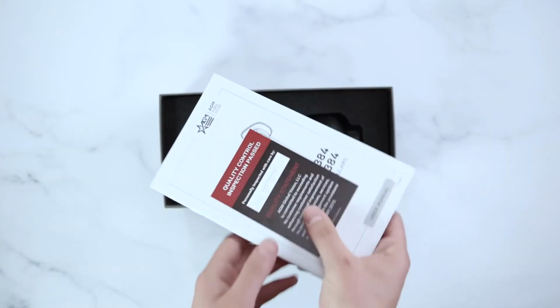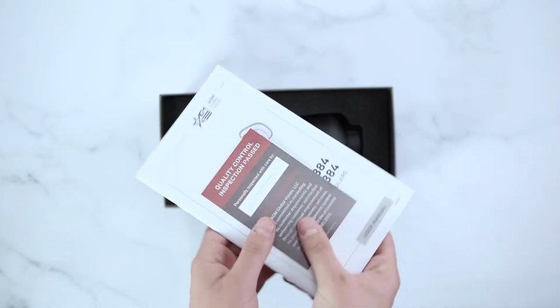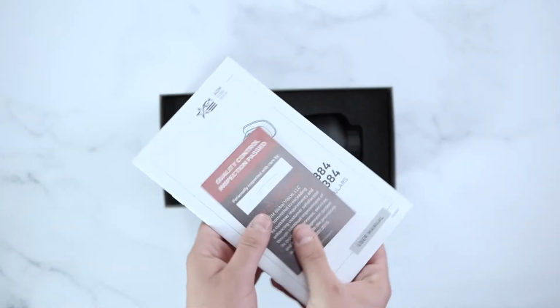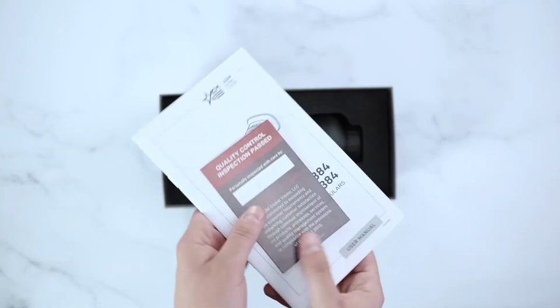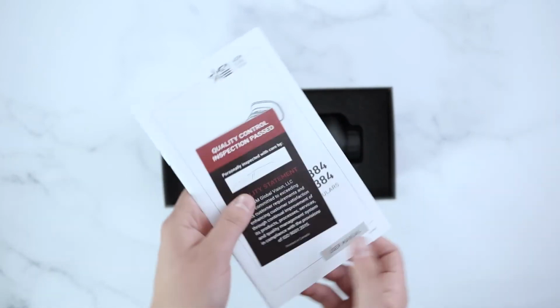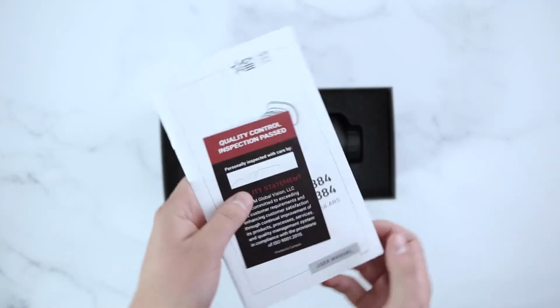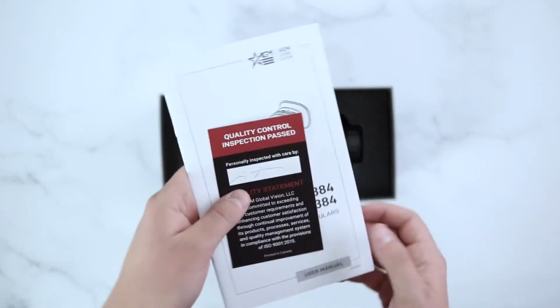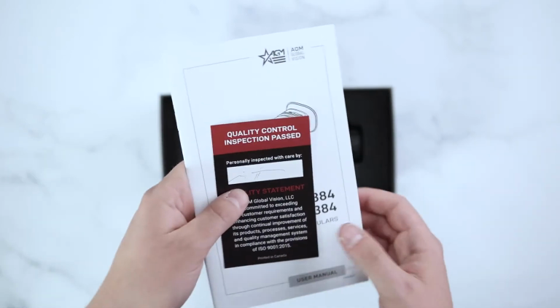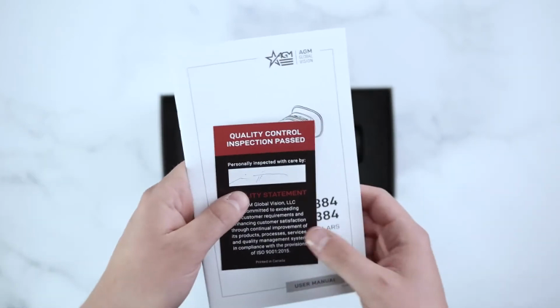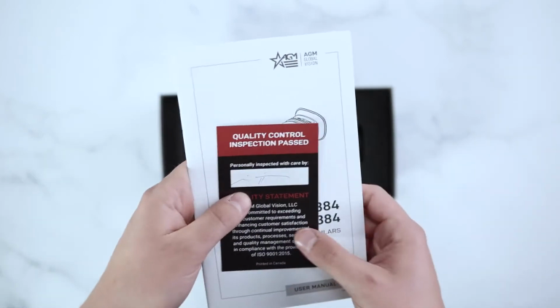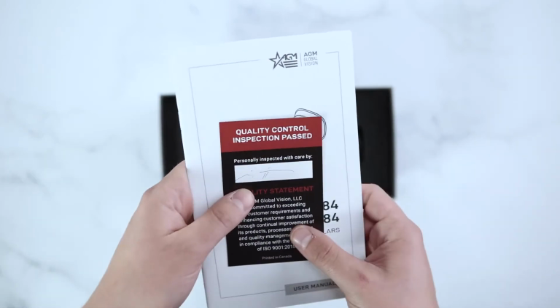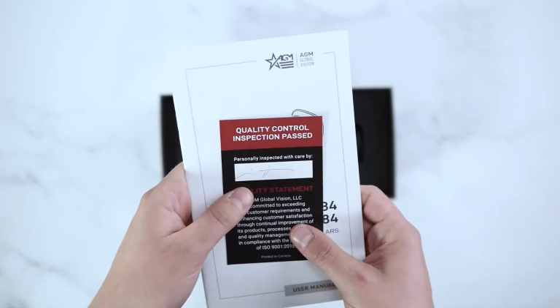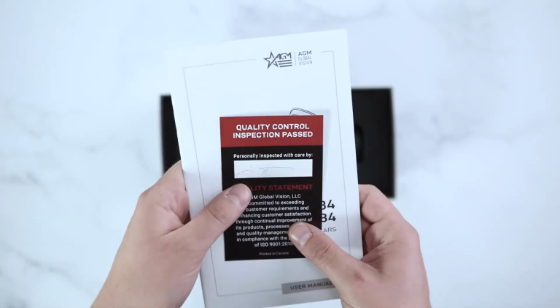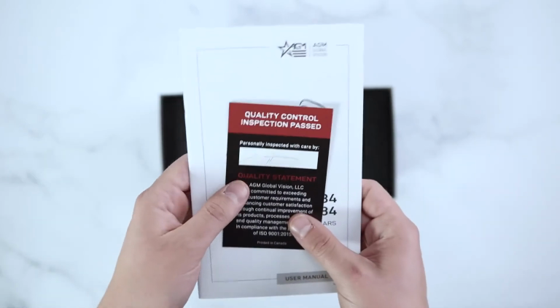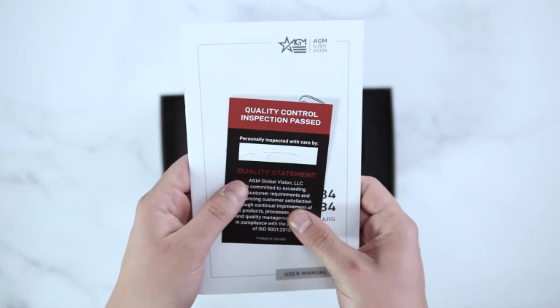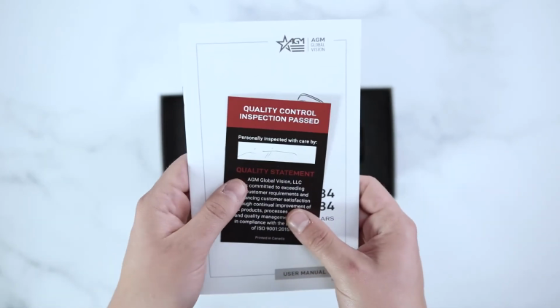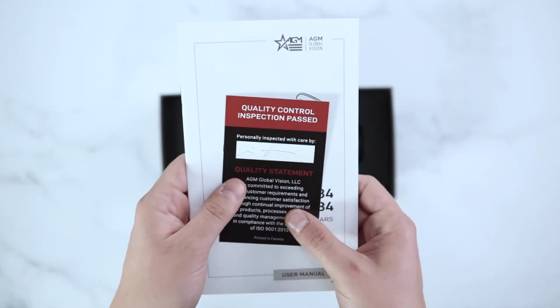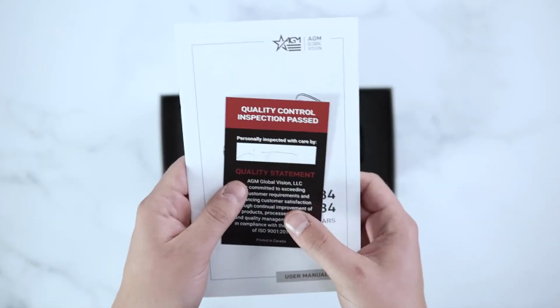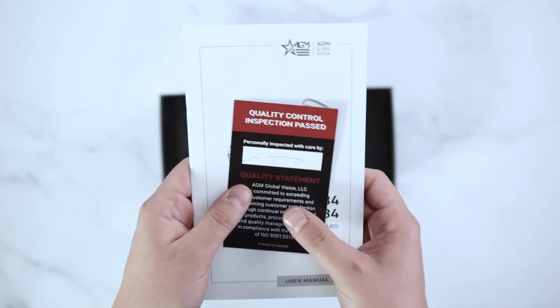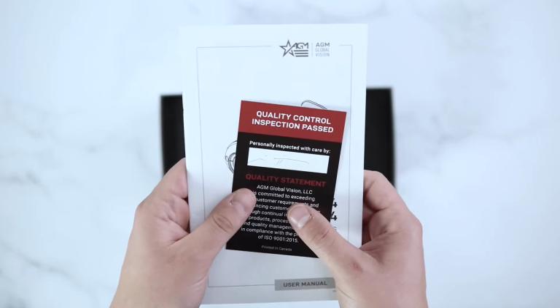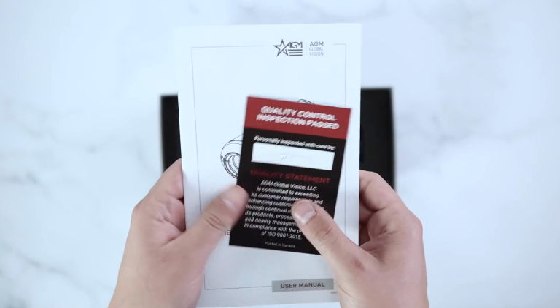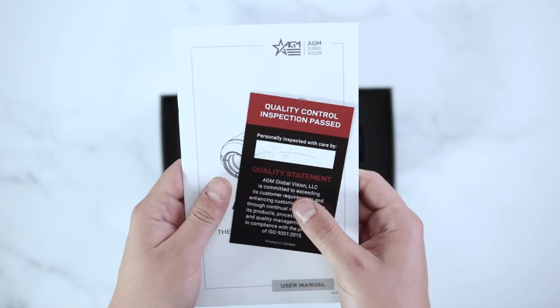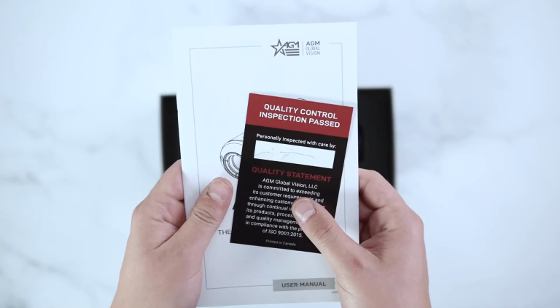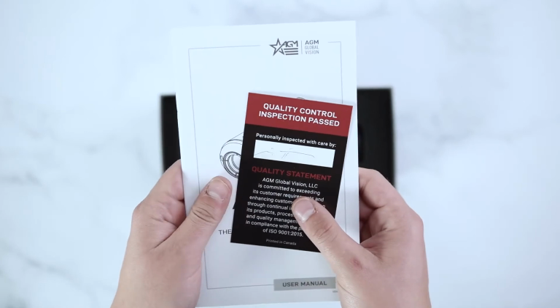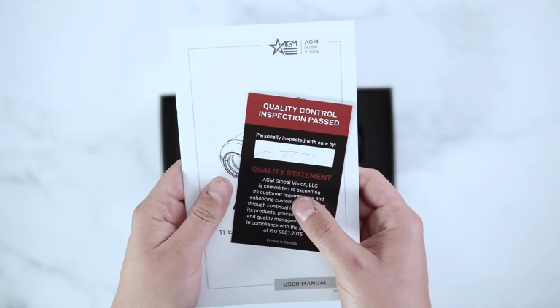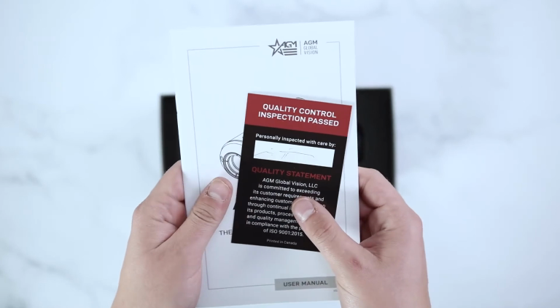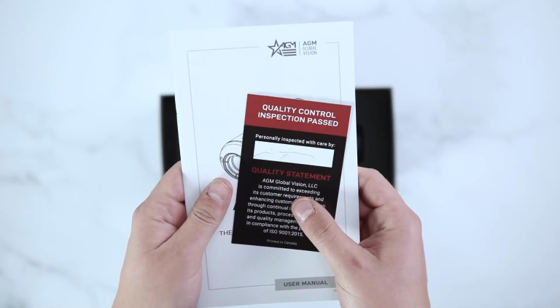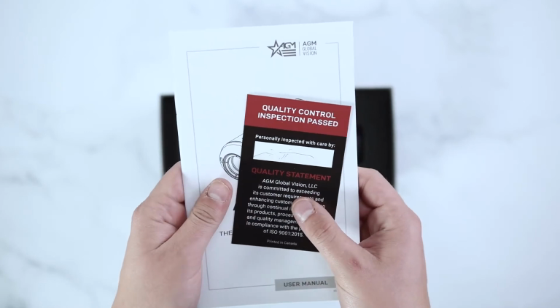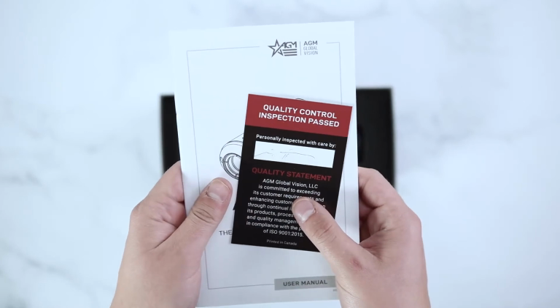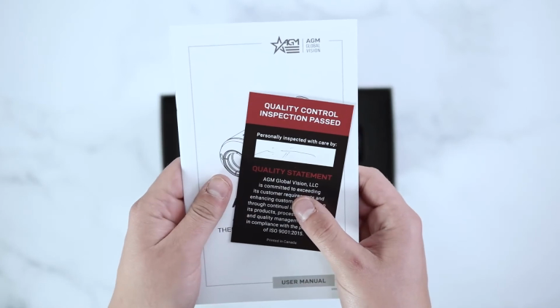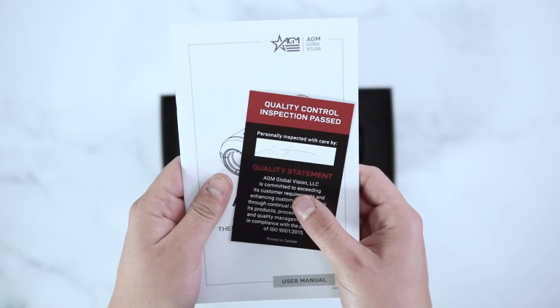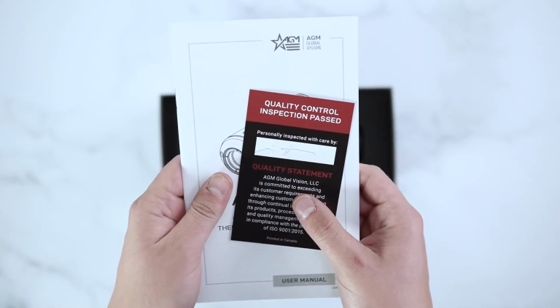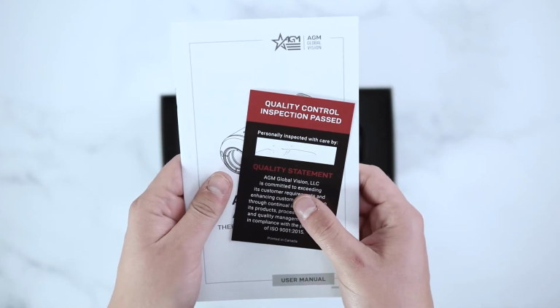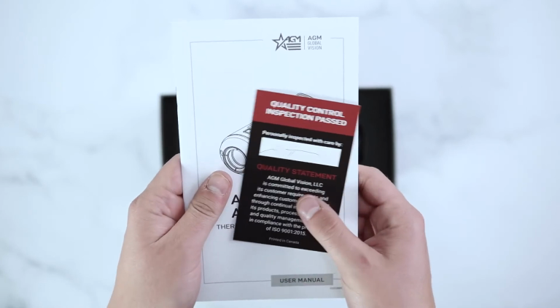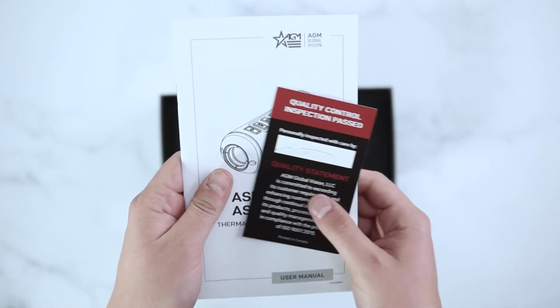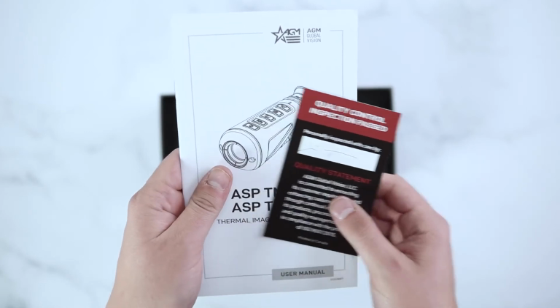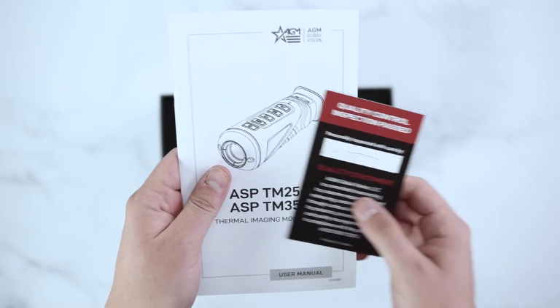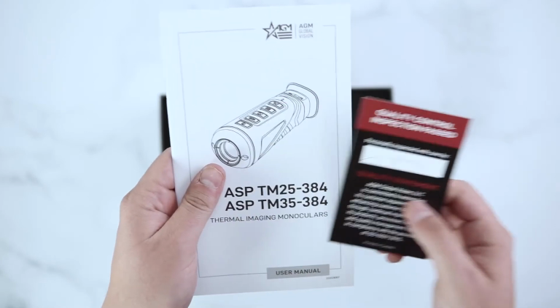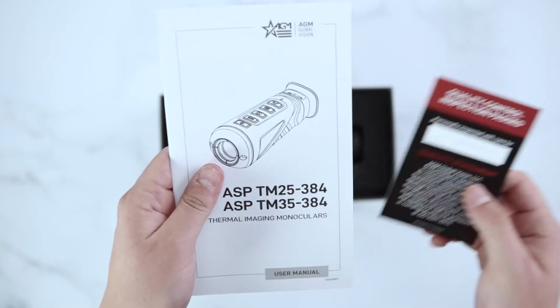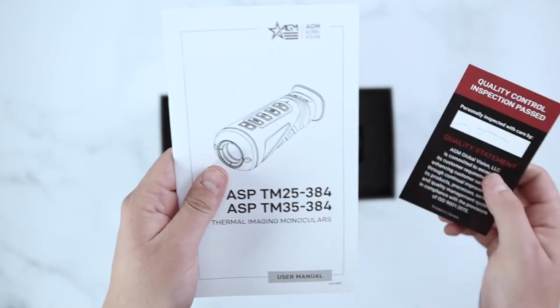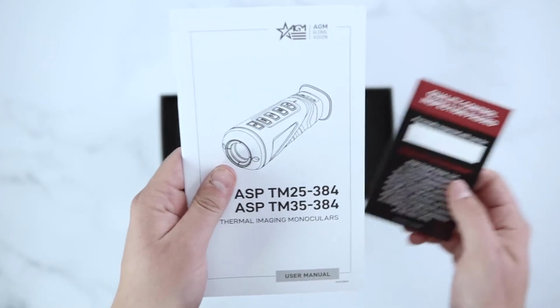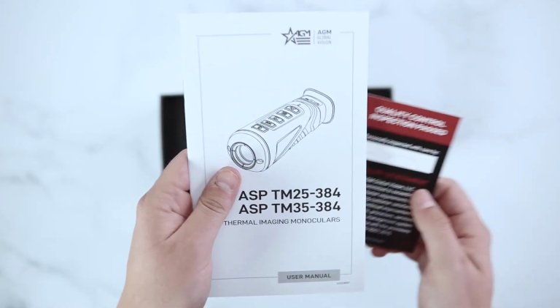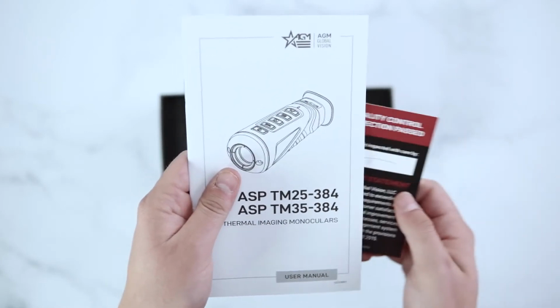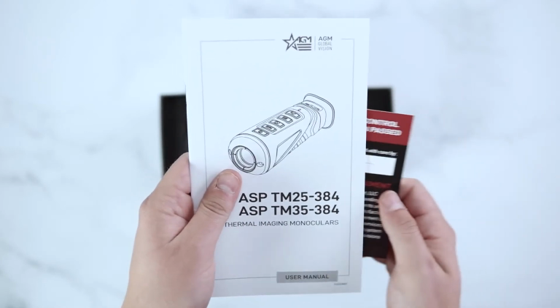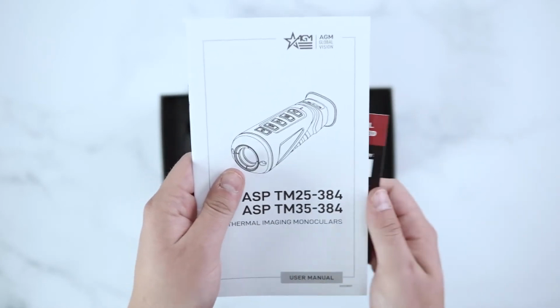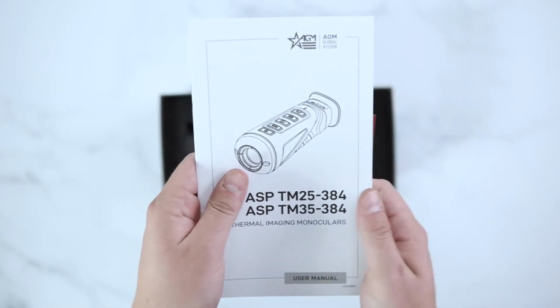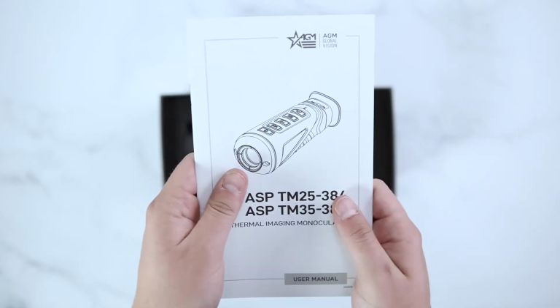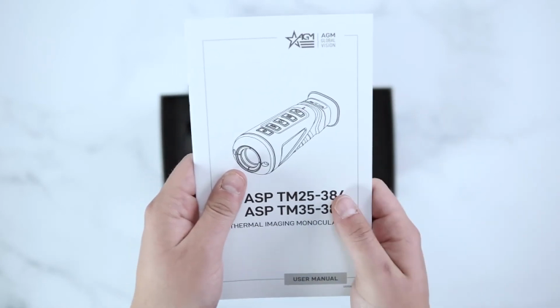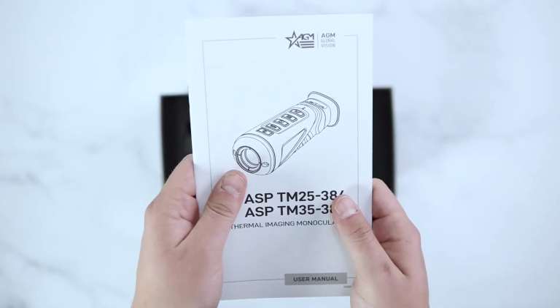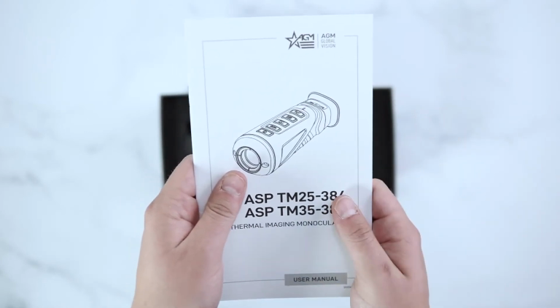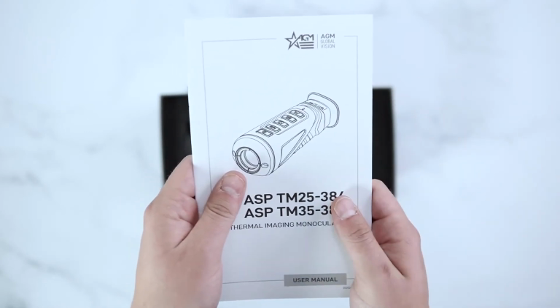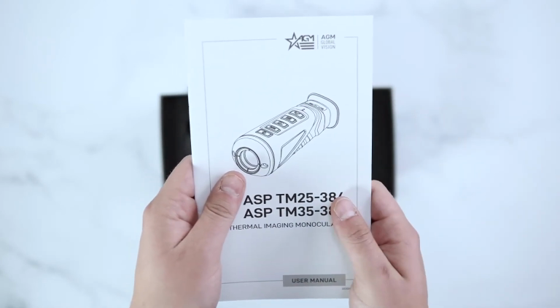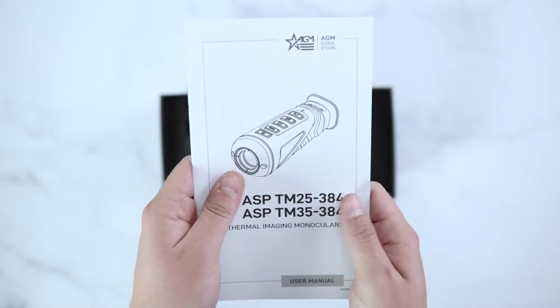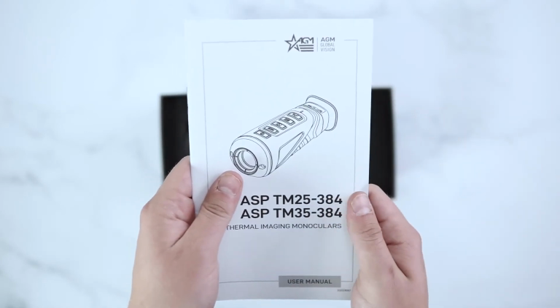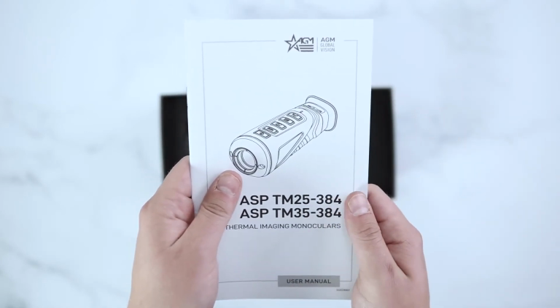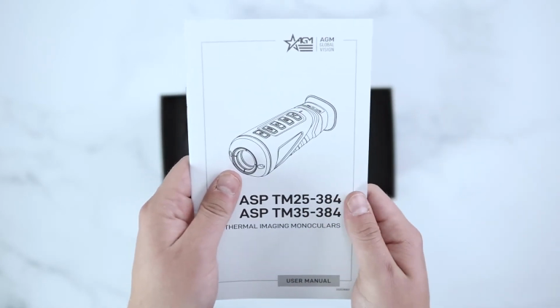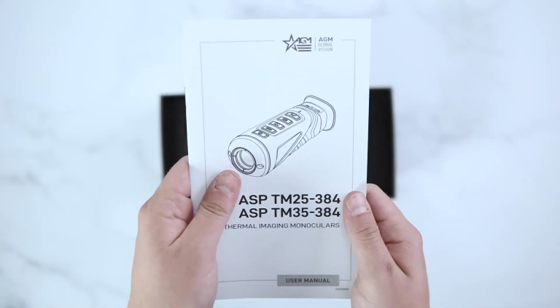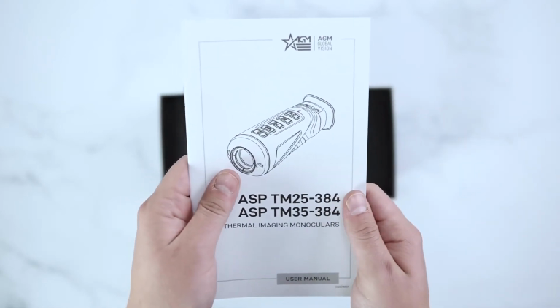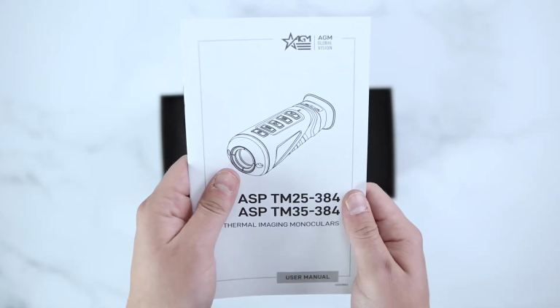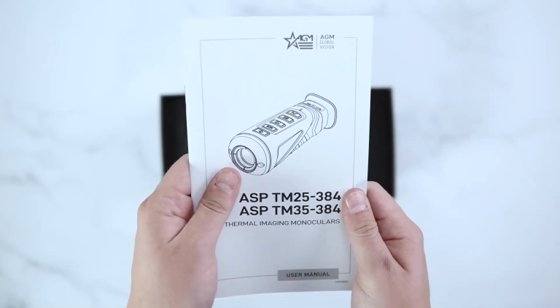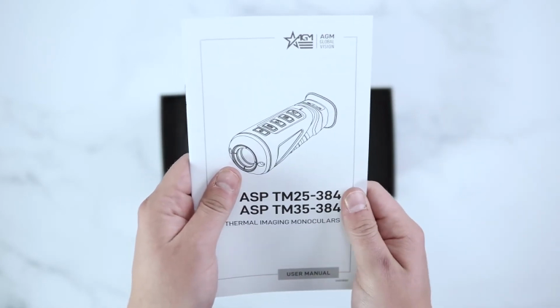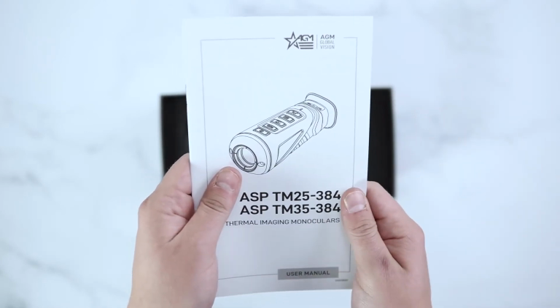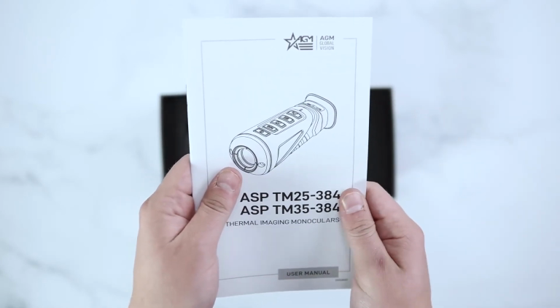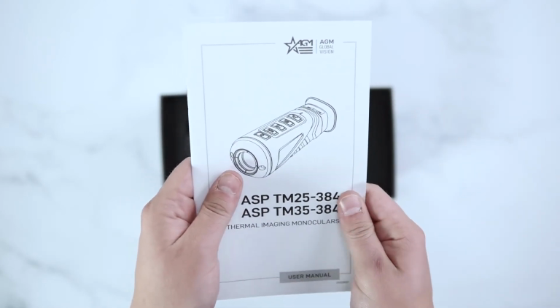Upon opening this box, the unit will come with an AGM quality control card as well as an ASP manual.